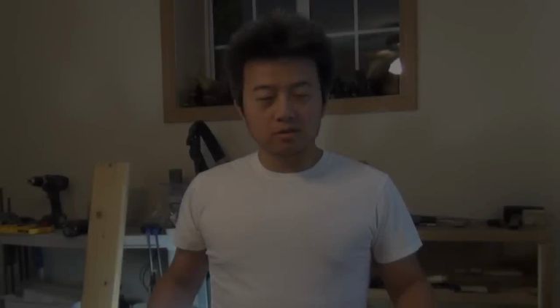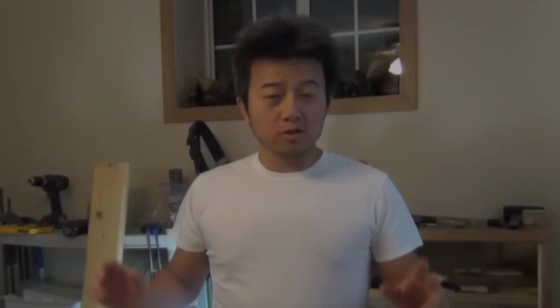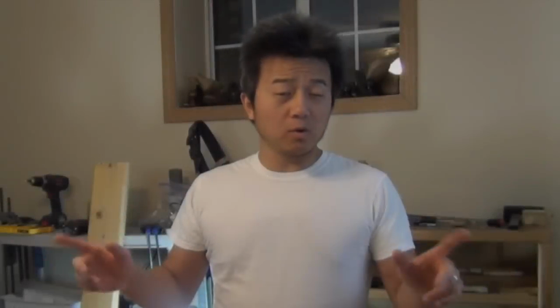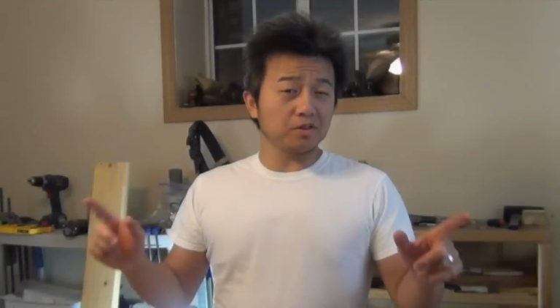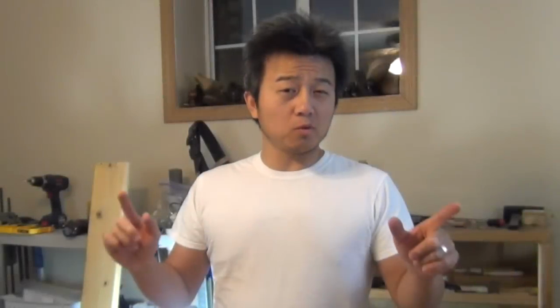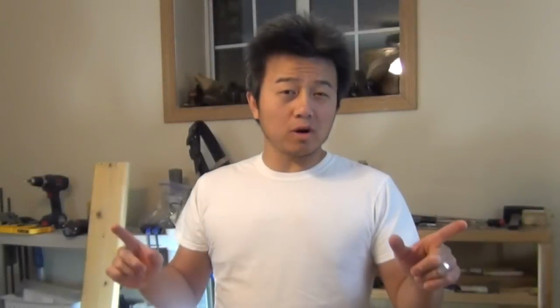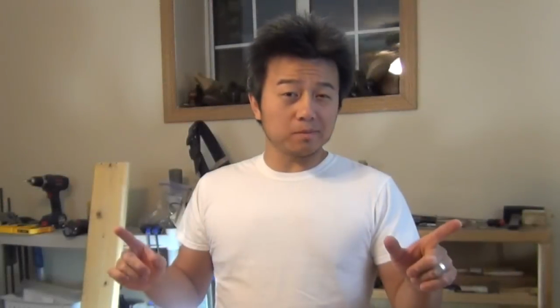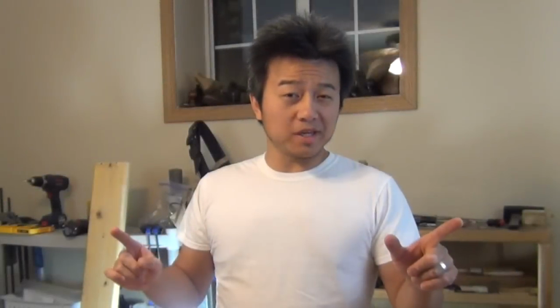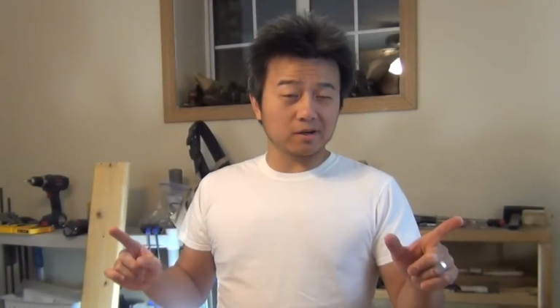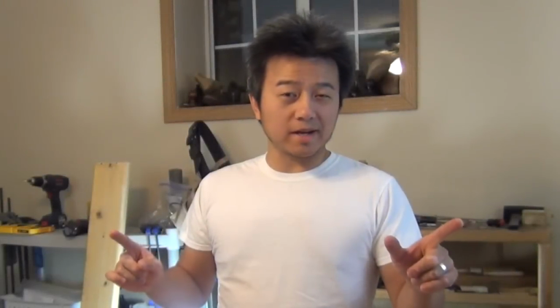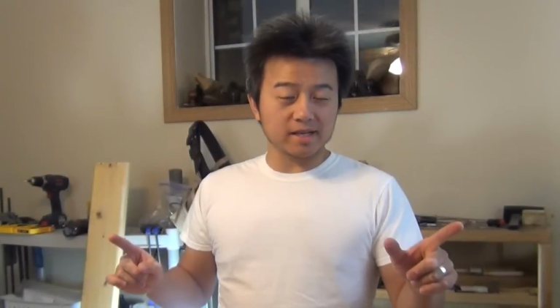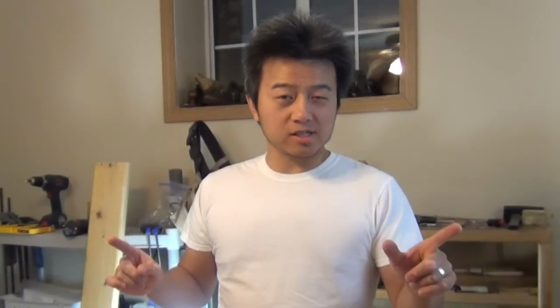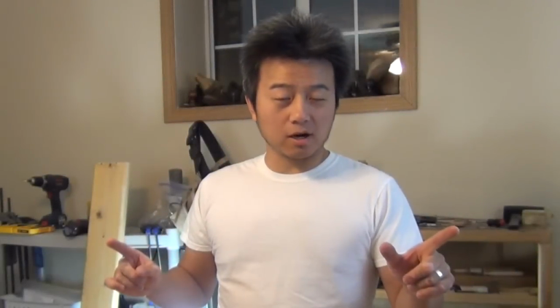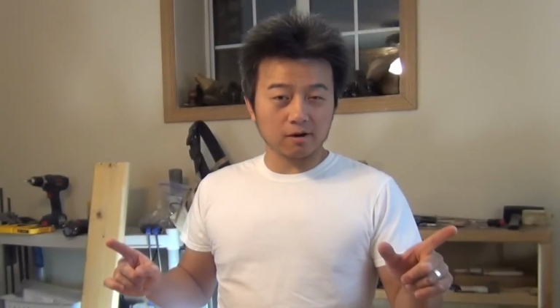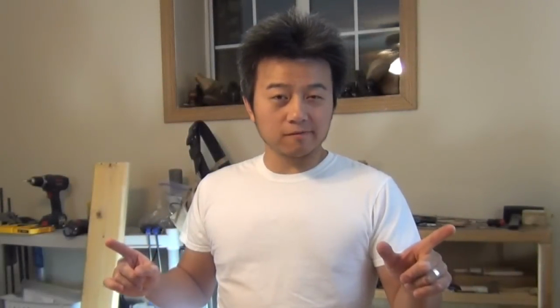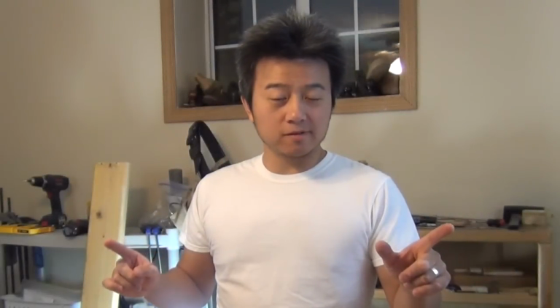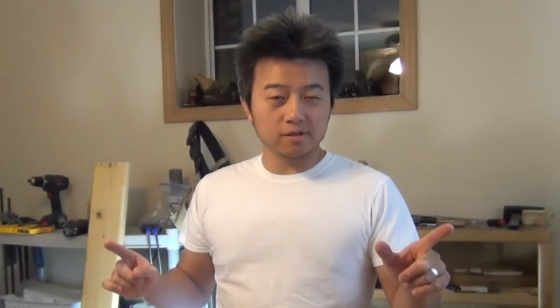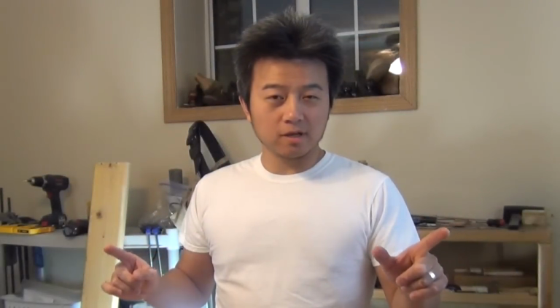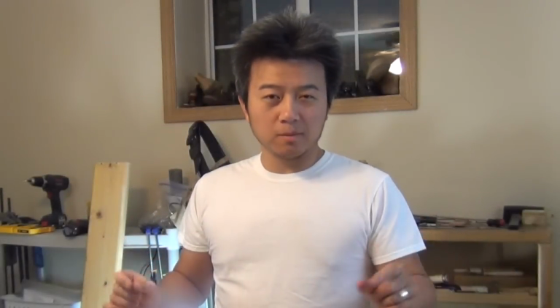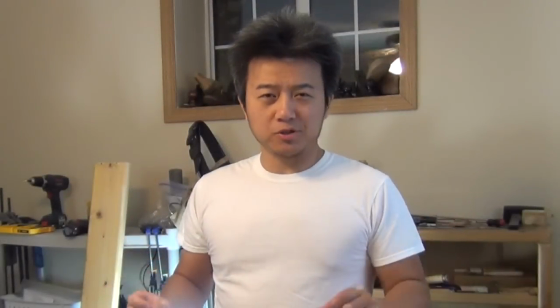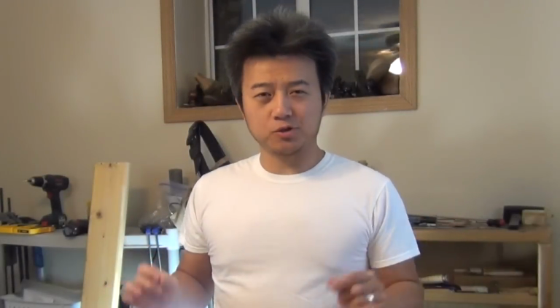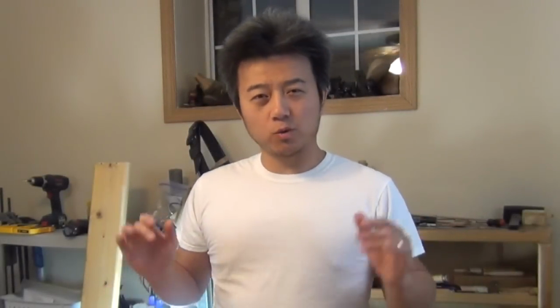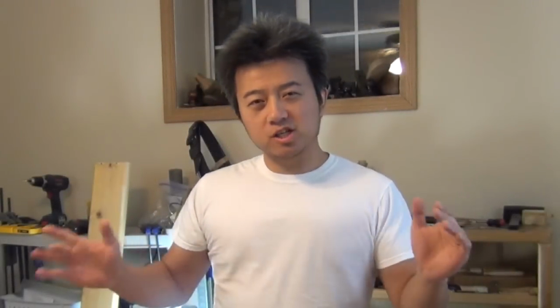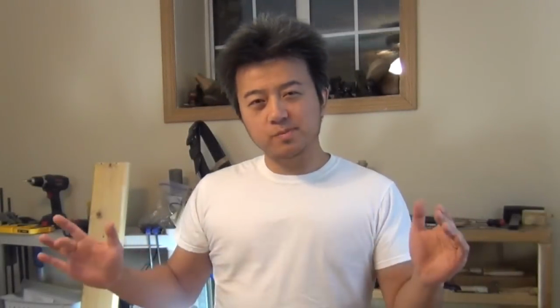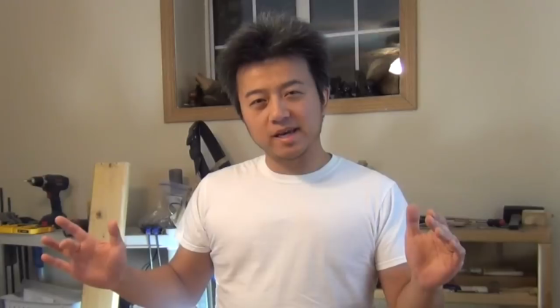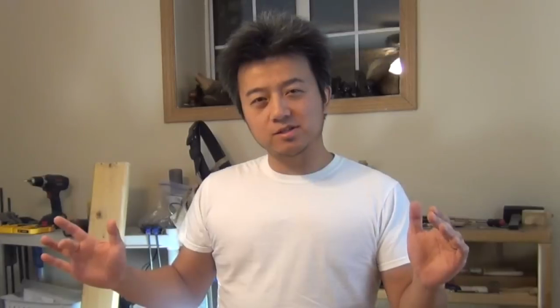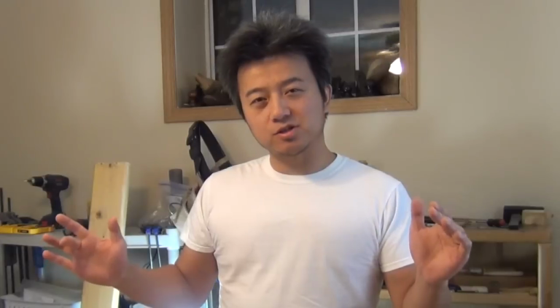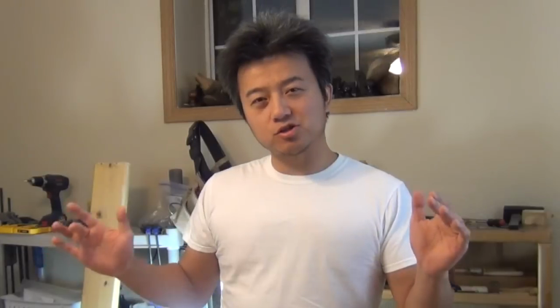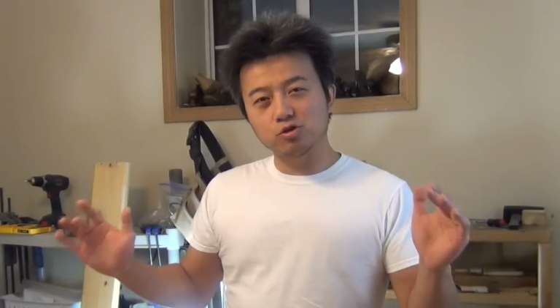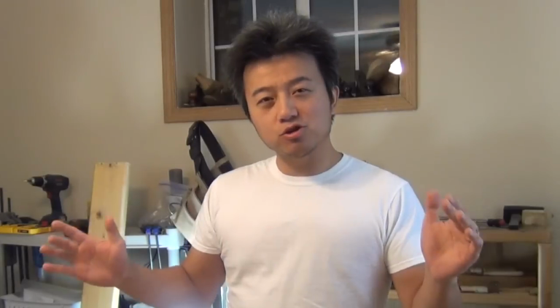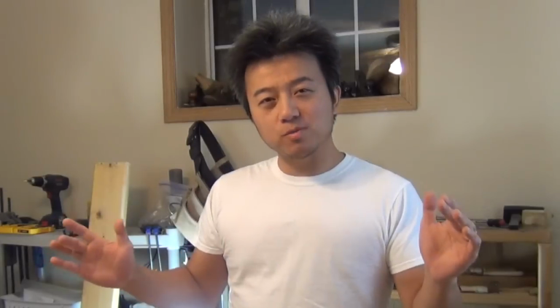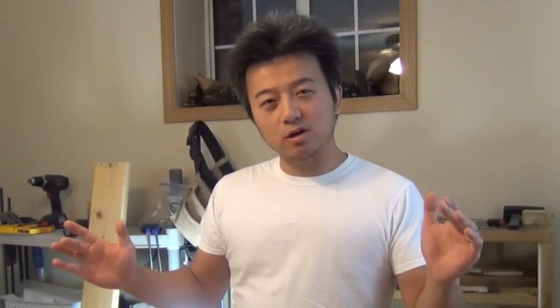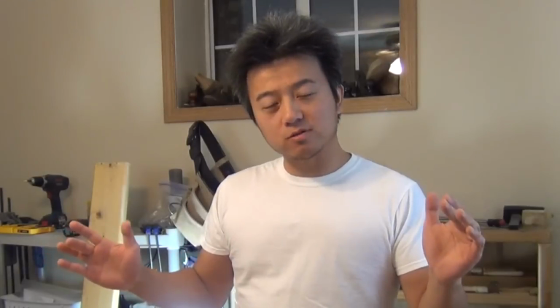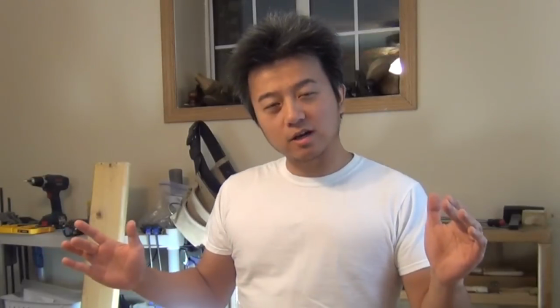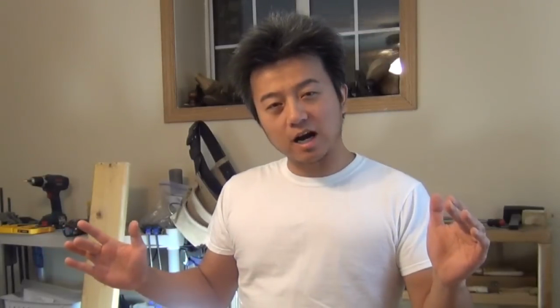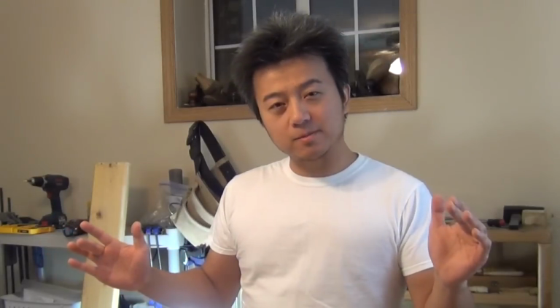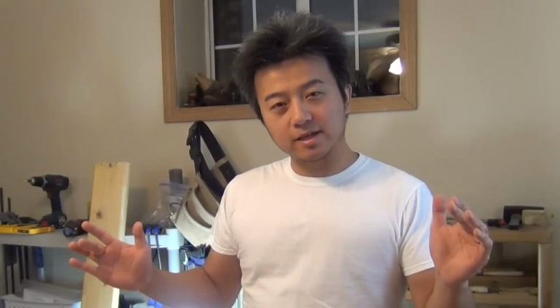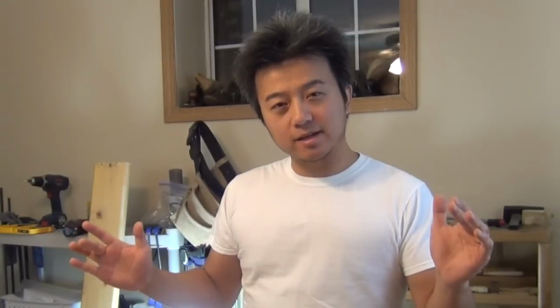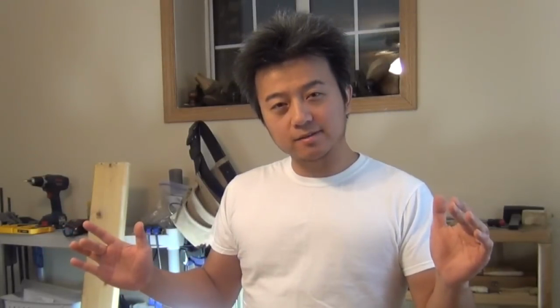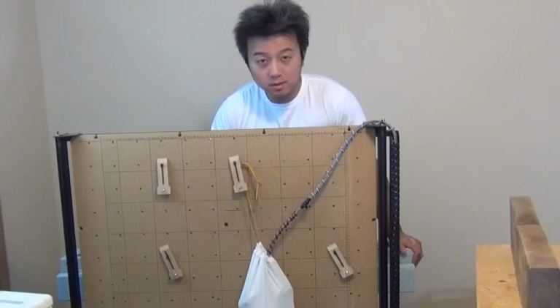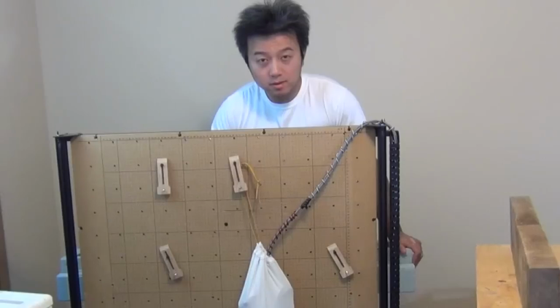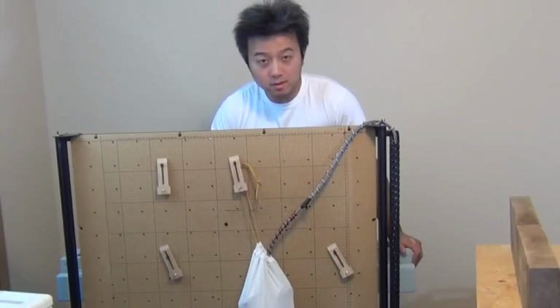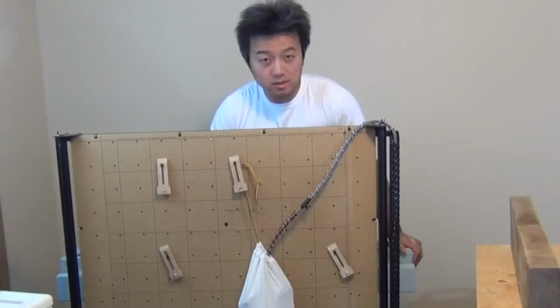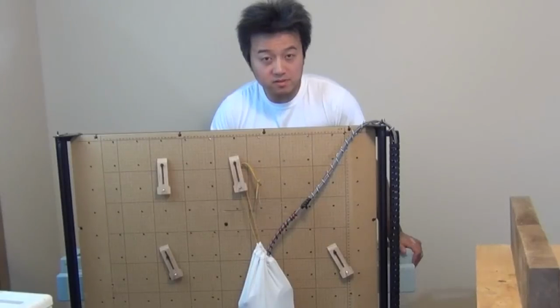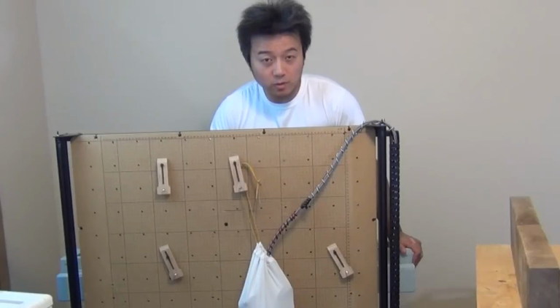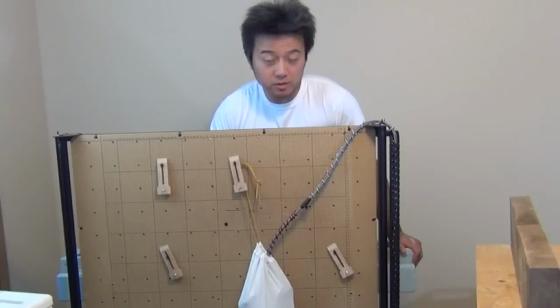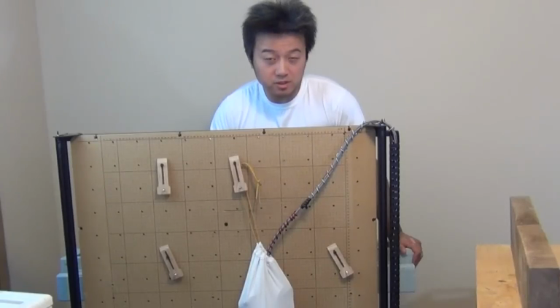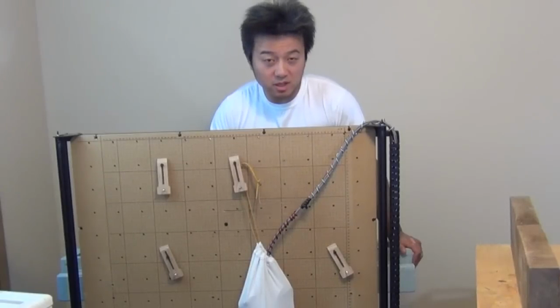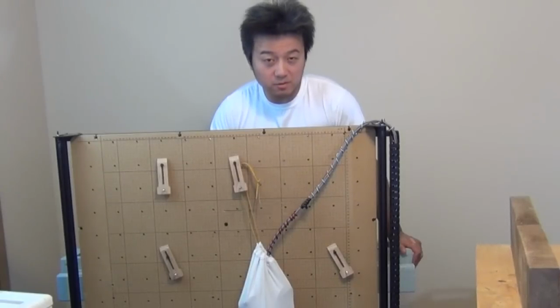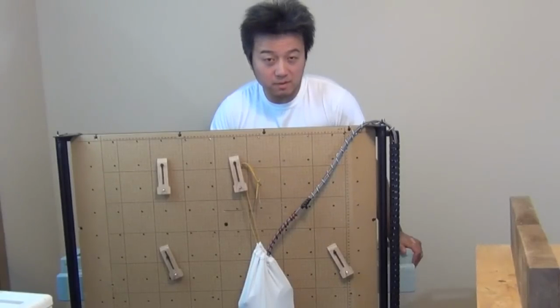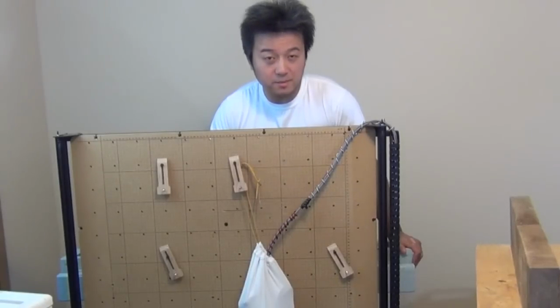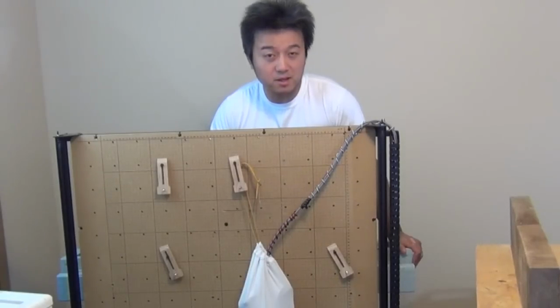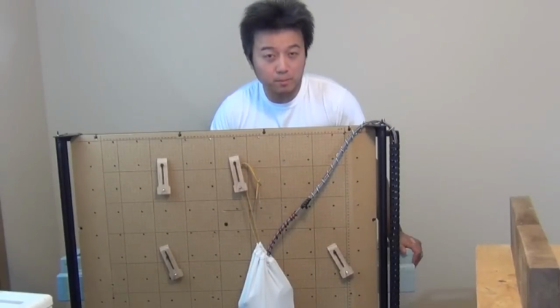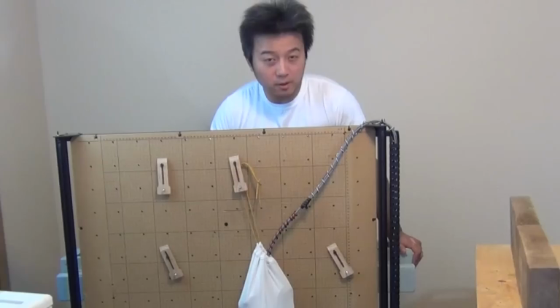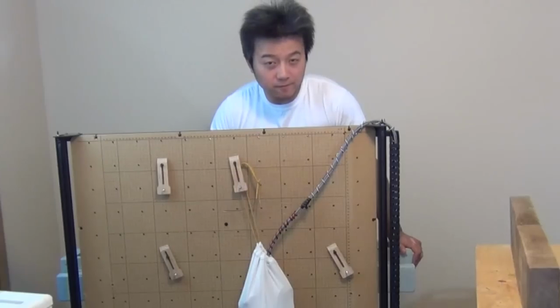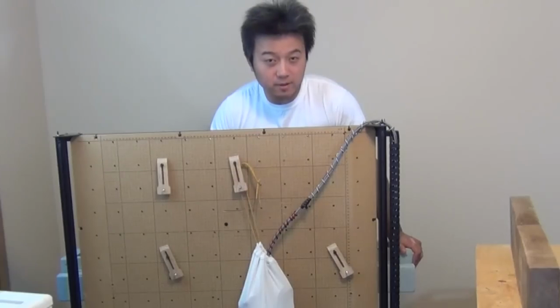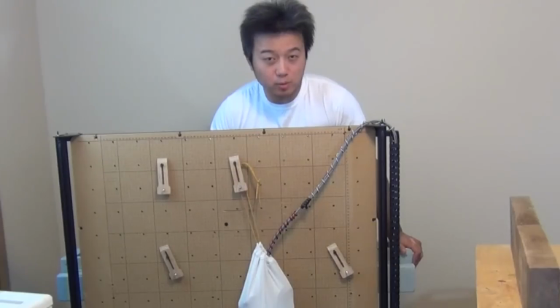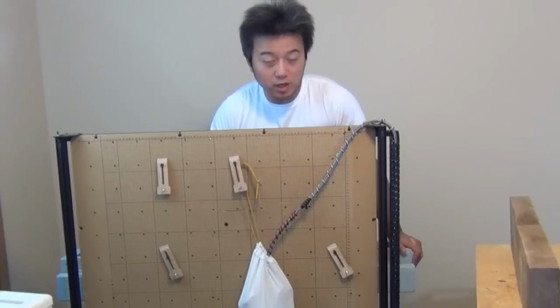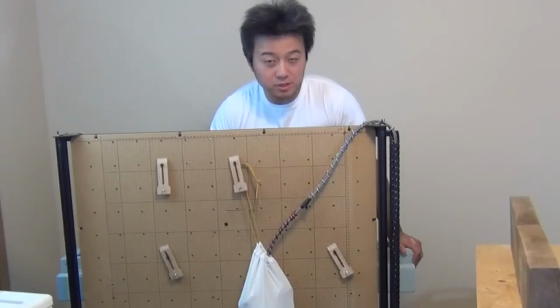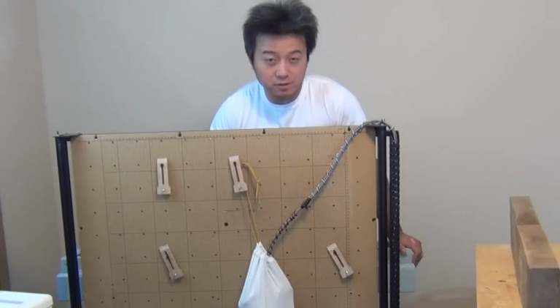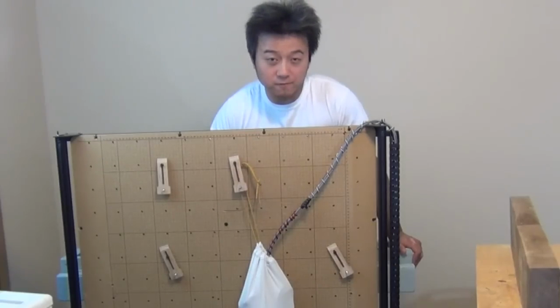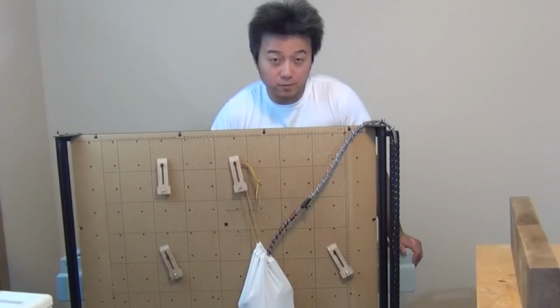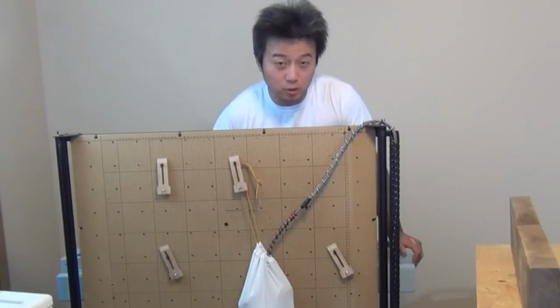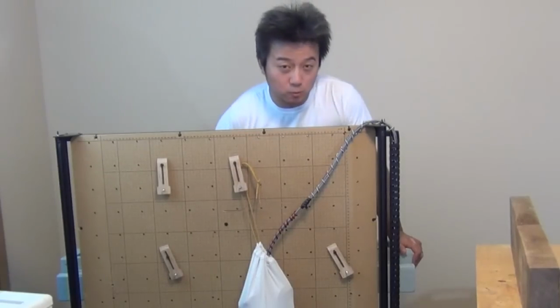Do you want the 1-meter X-carve, but your workspace is too small to accommodate it? Then this folding table might be the perfect project for you.